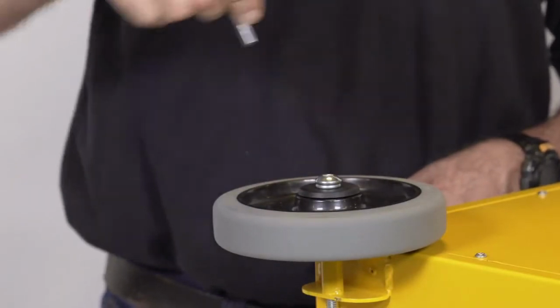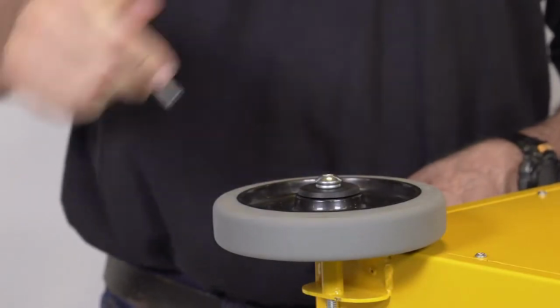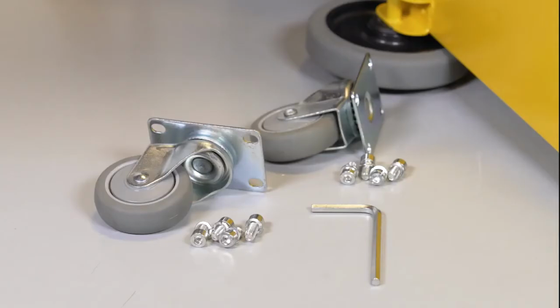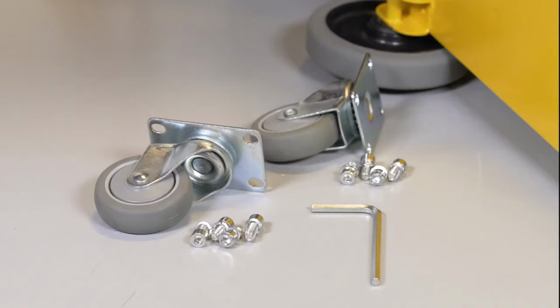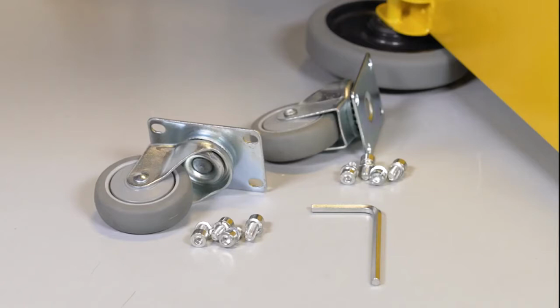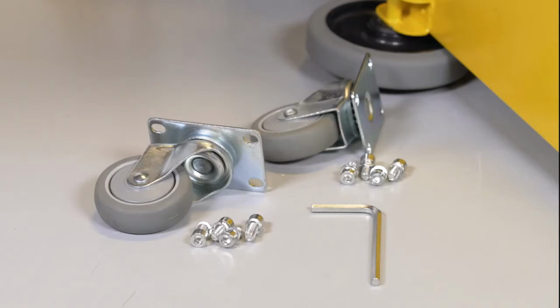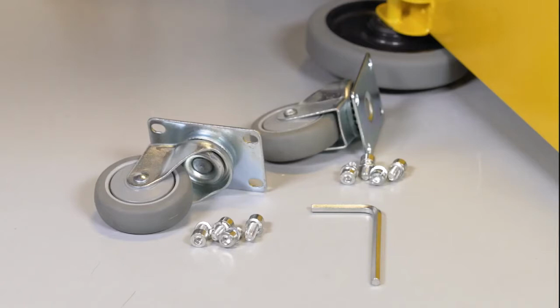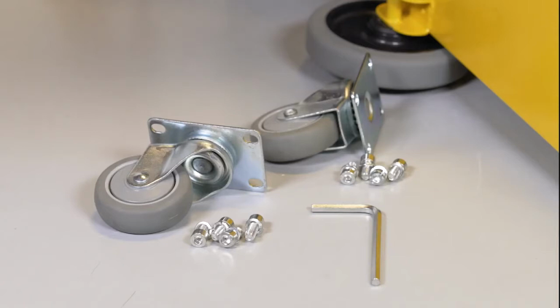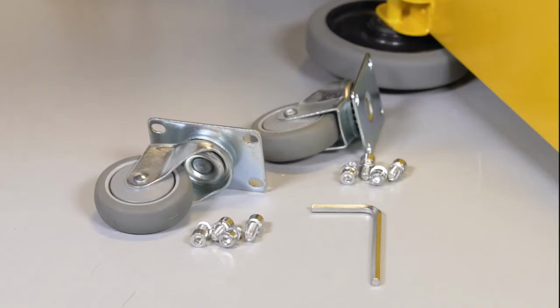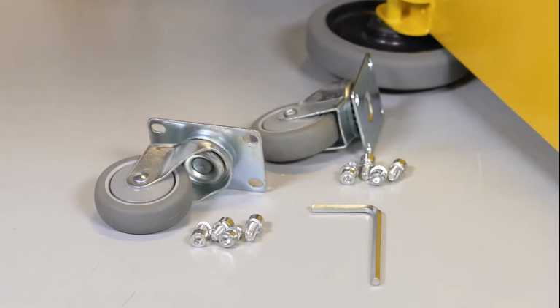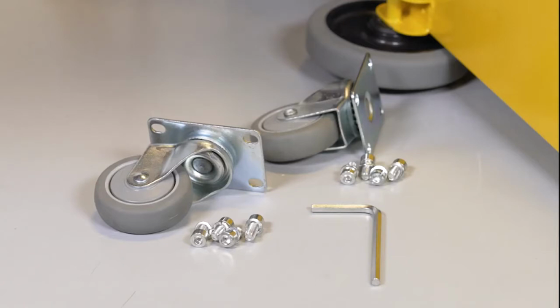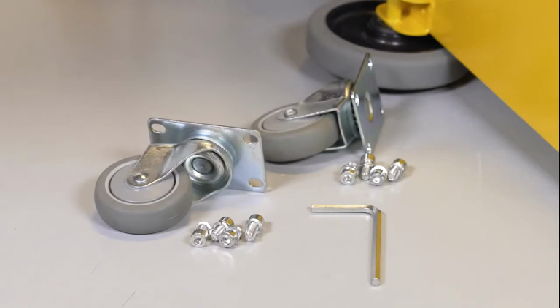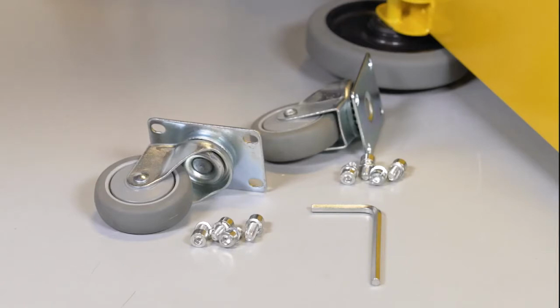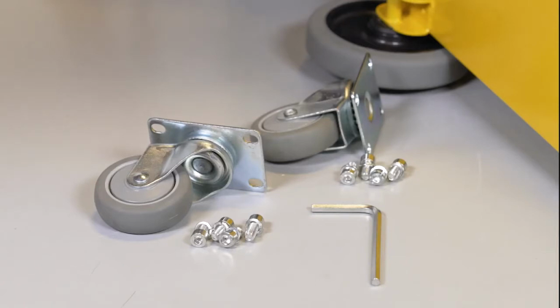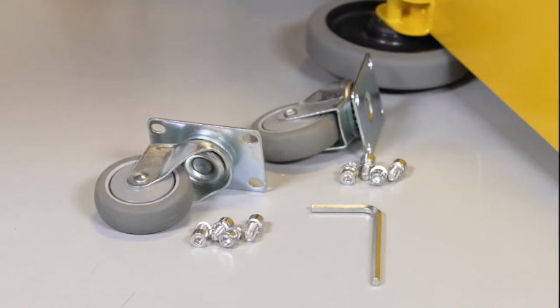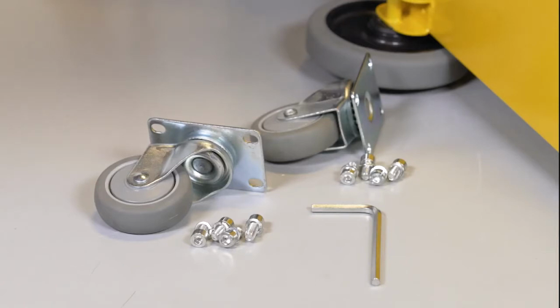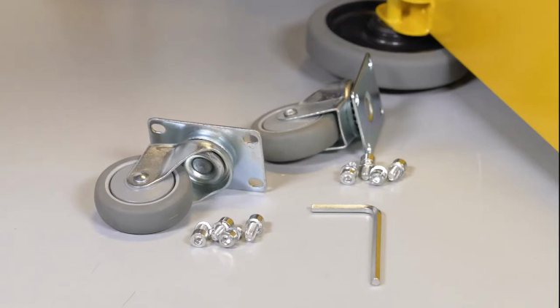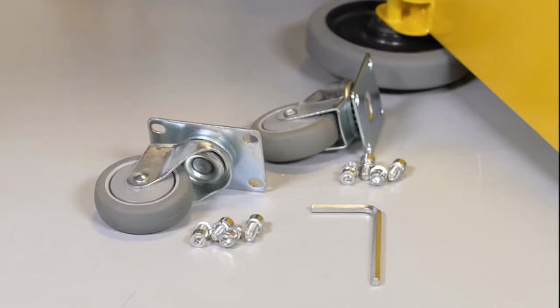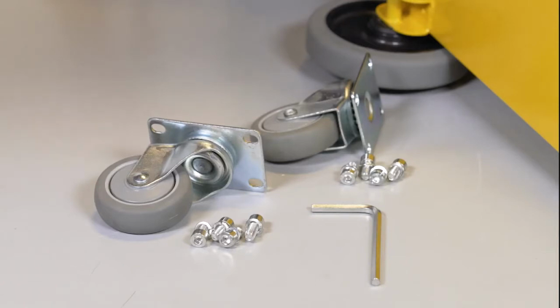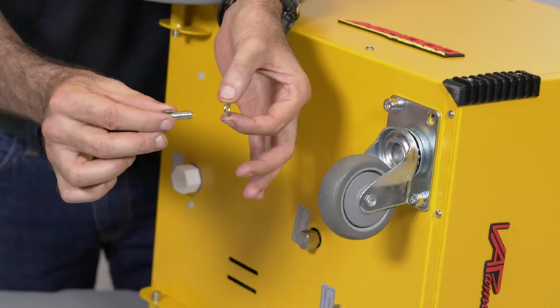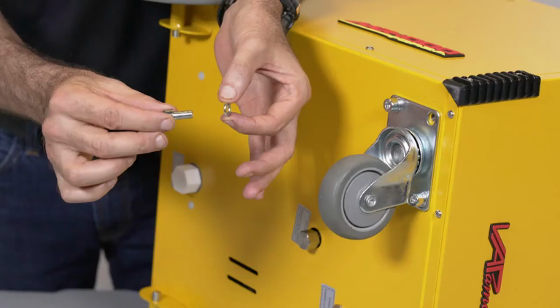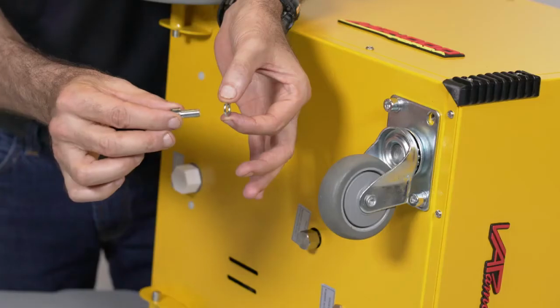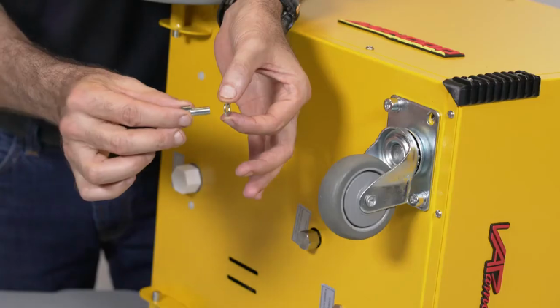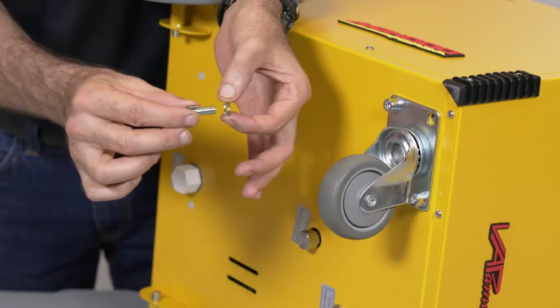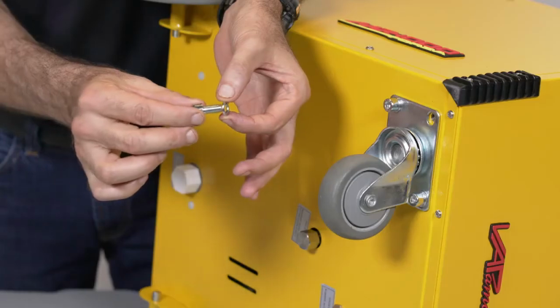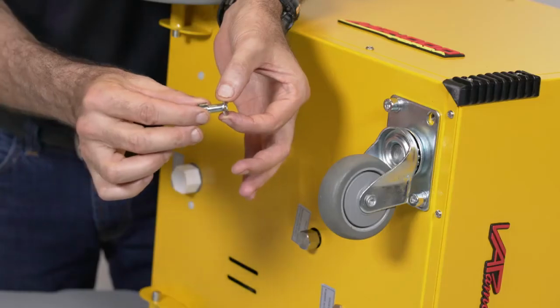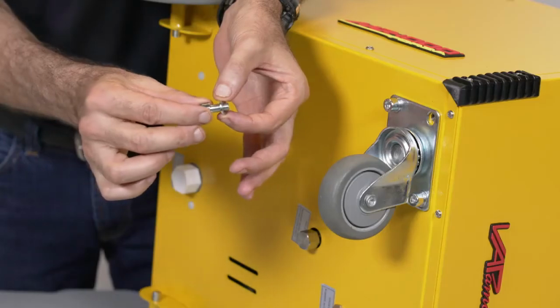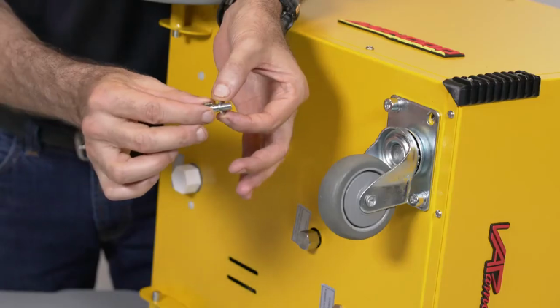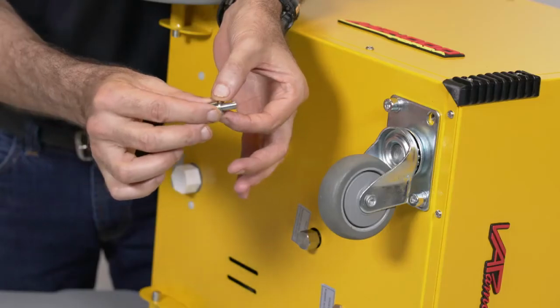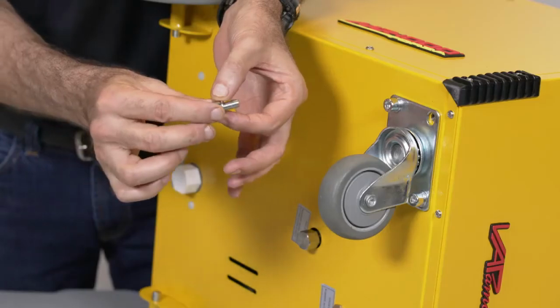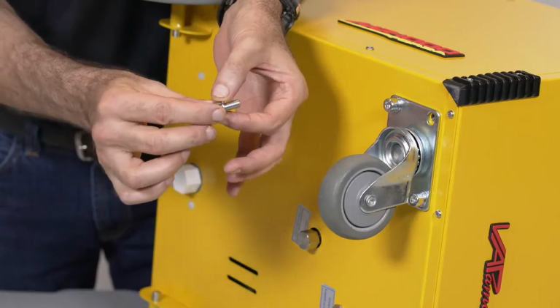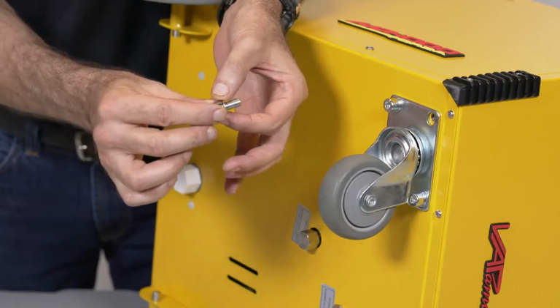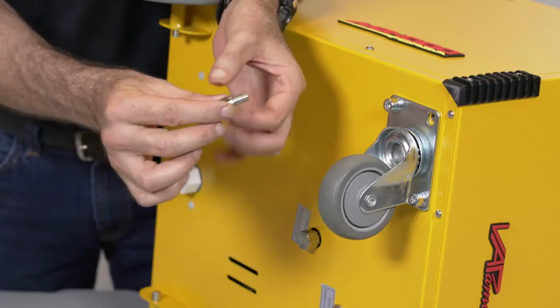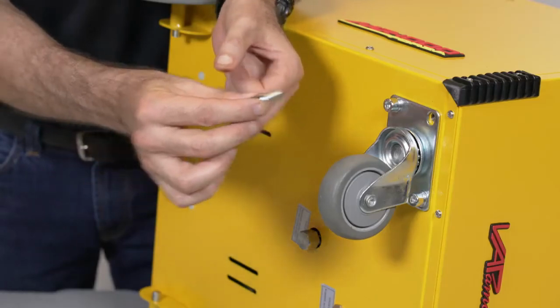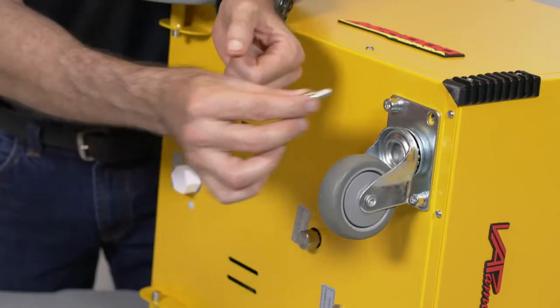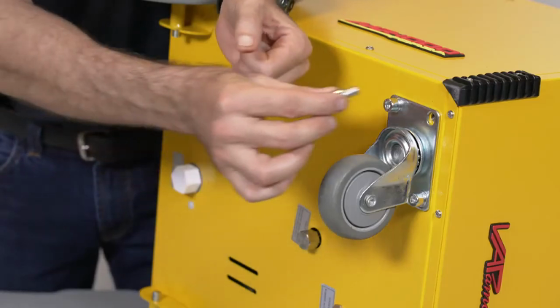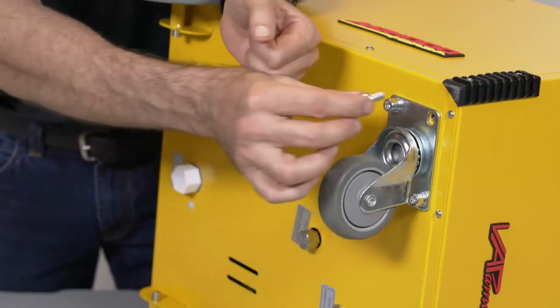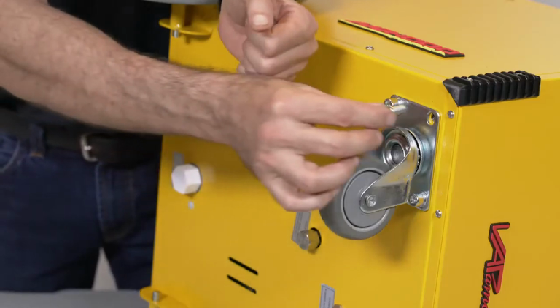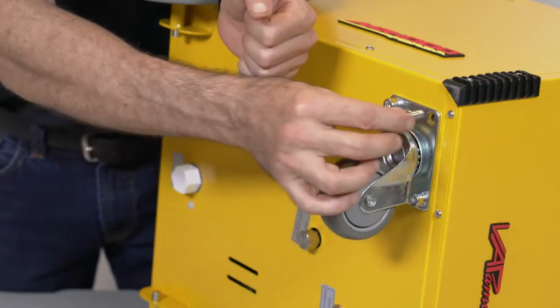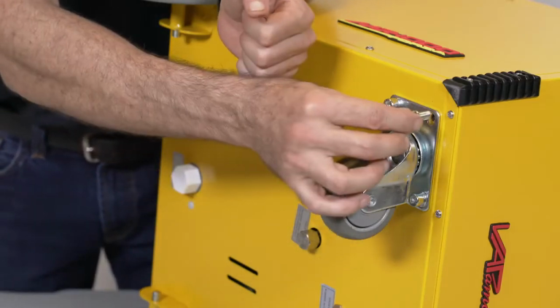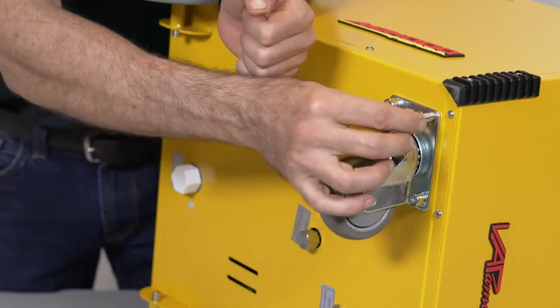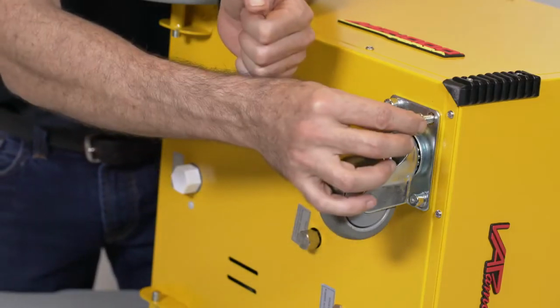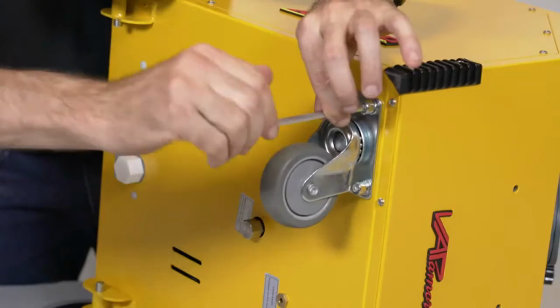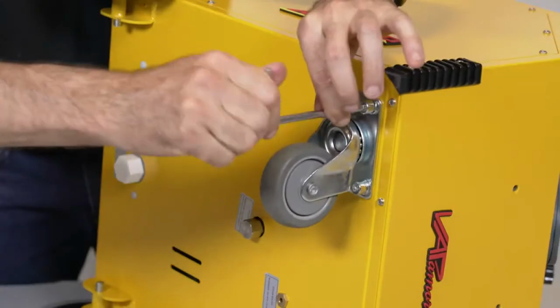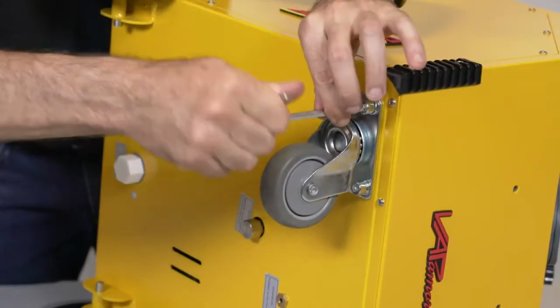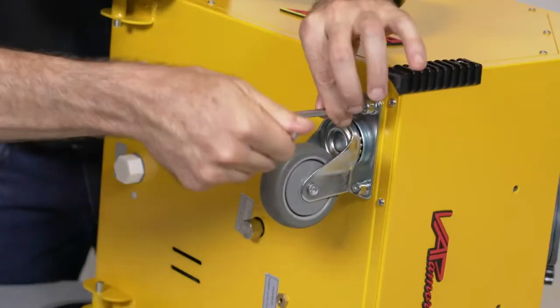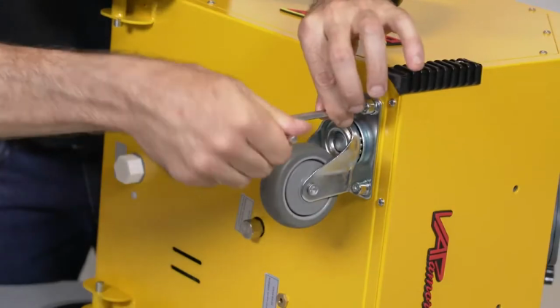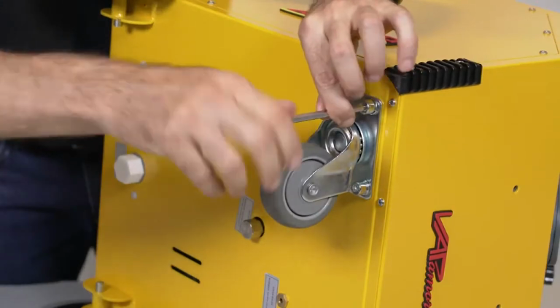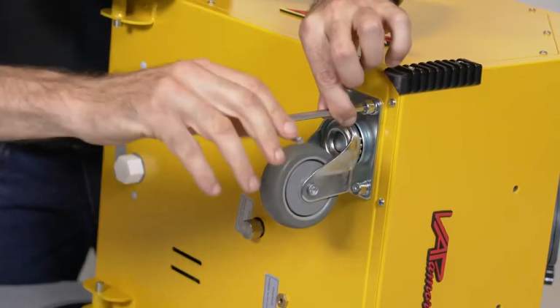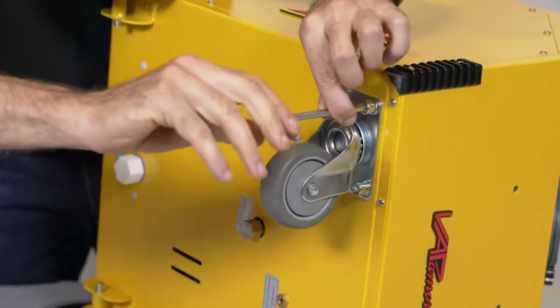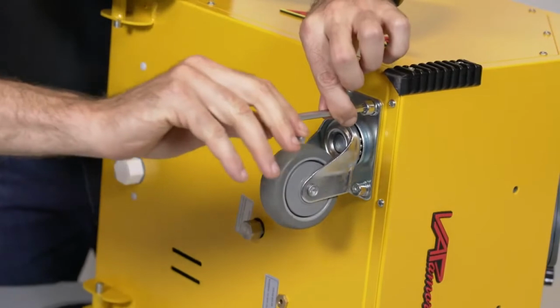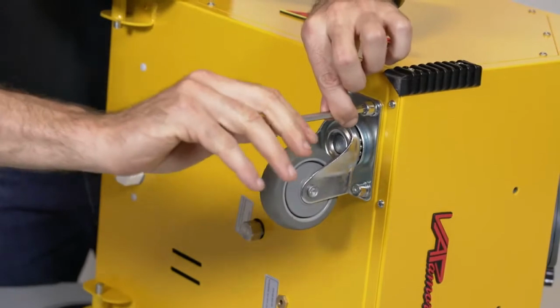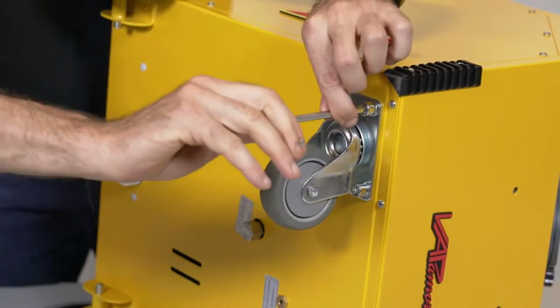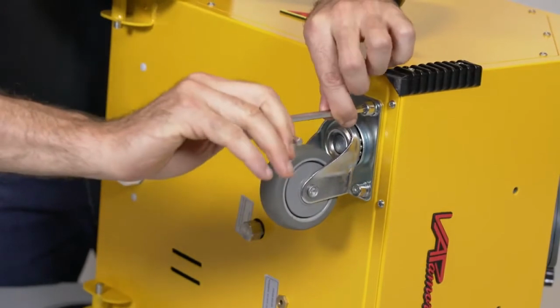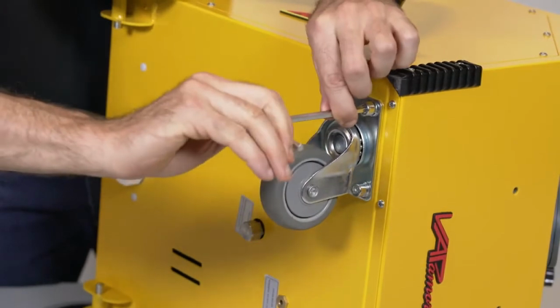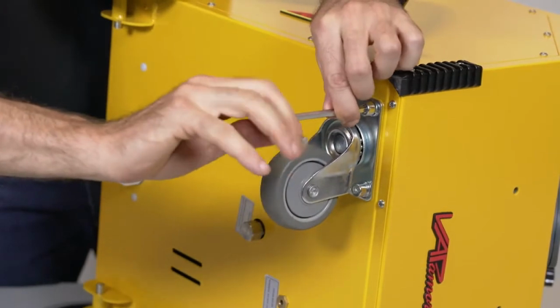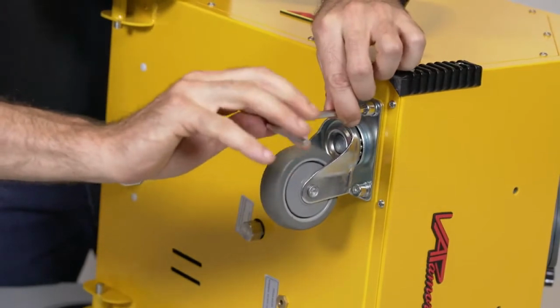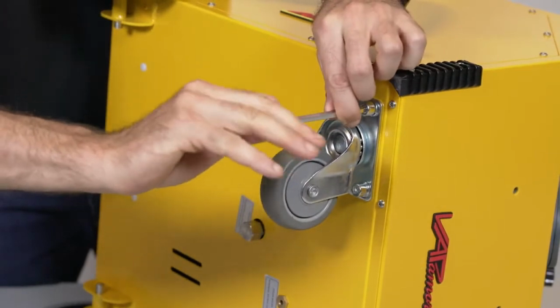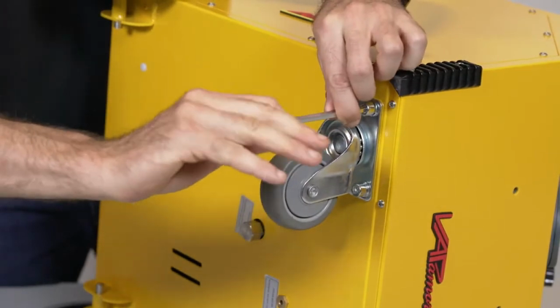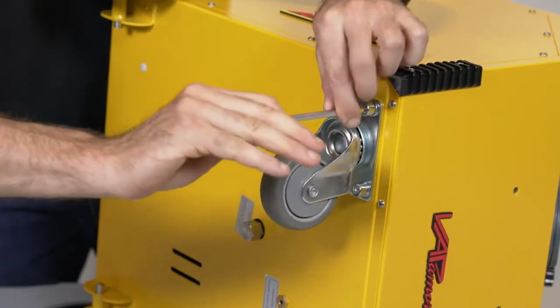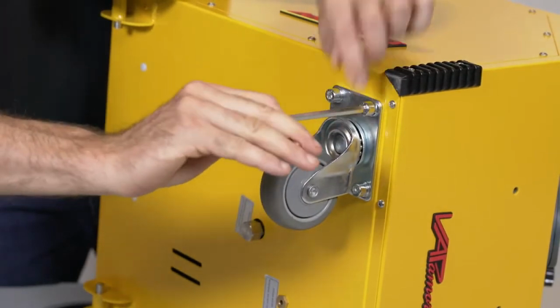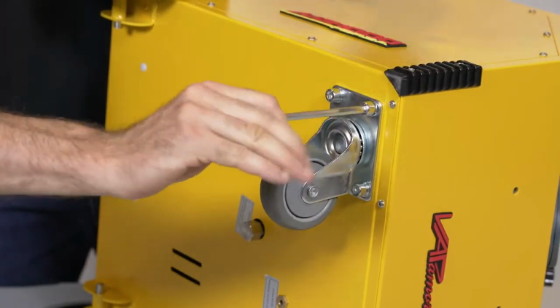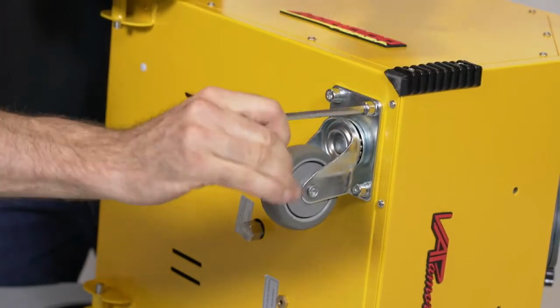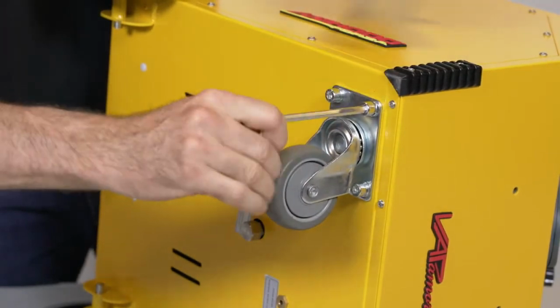Install the two front swivel casters with supplied bolts and lock washers. Tighten the bolts with the supplied hex wrench.